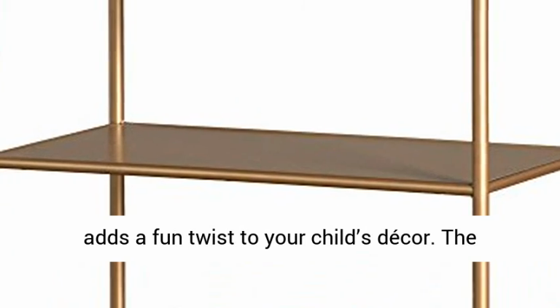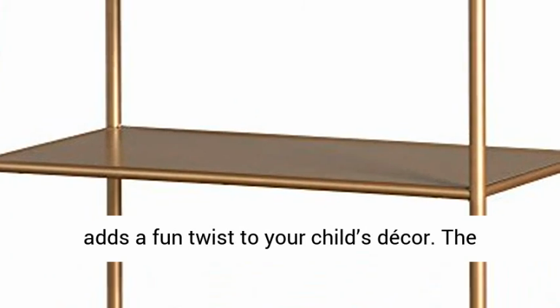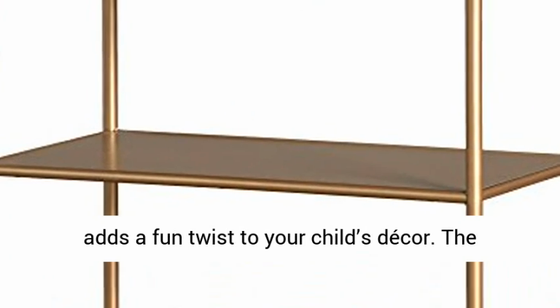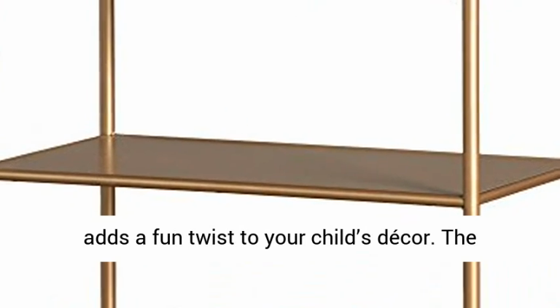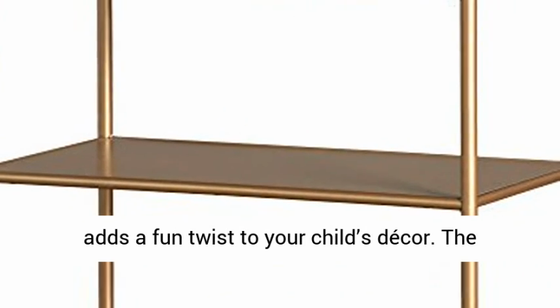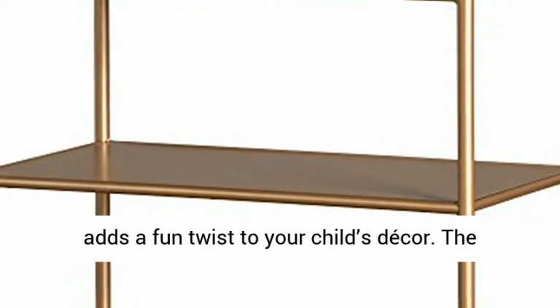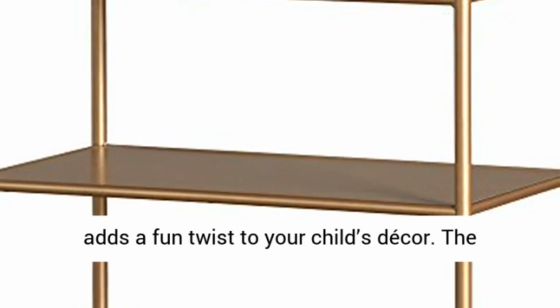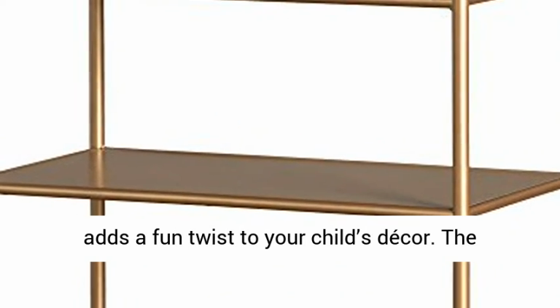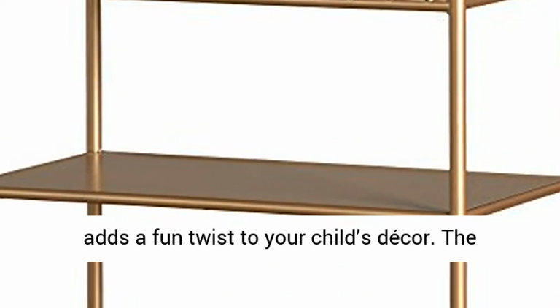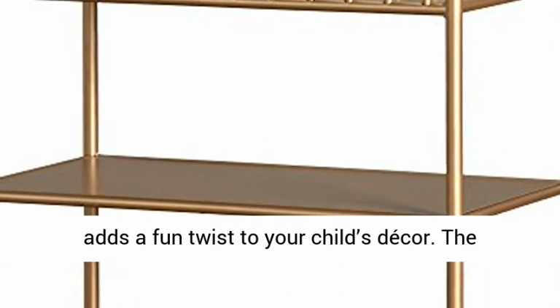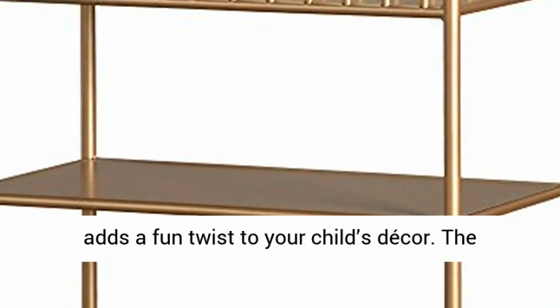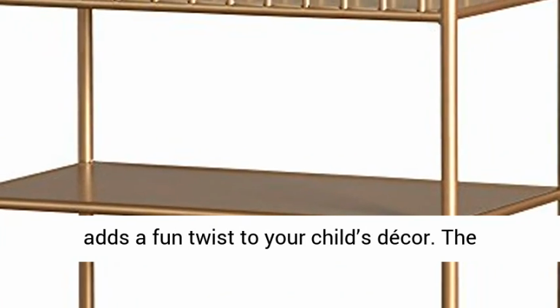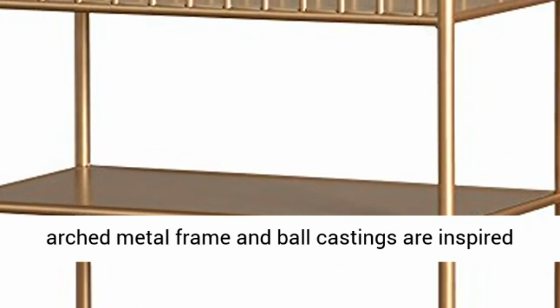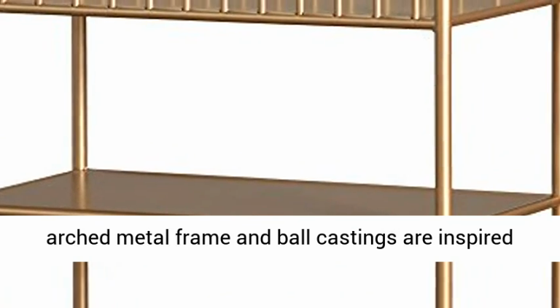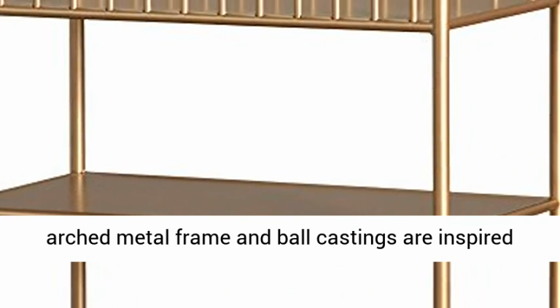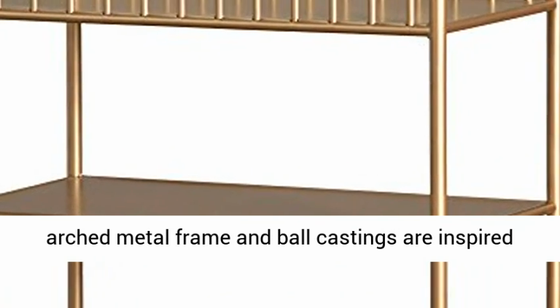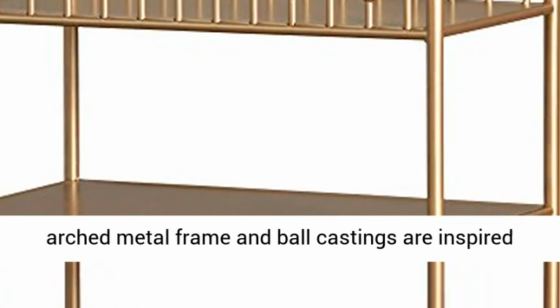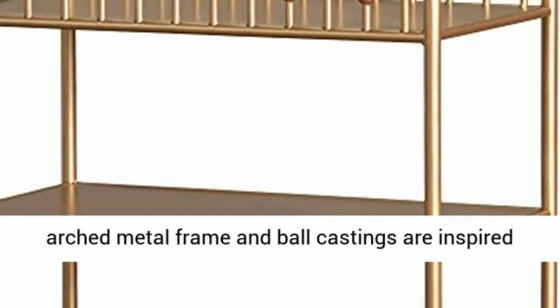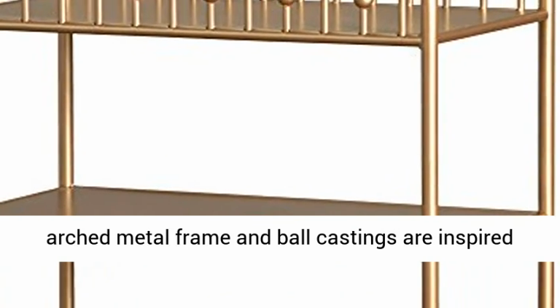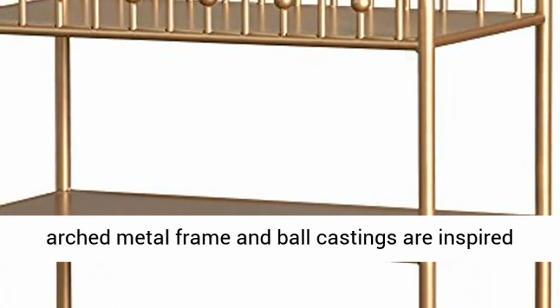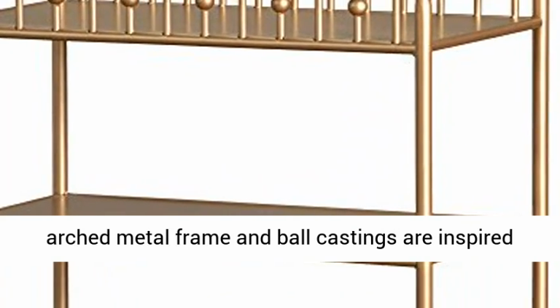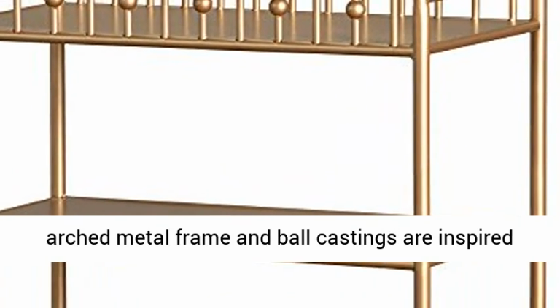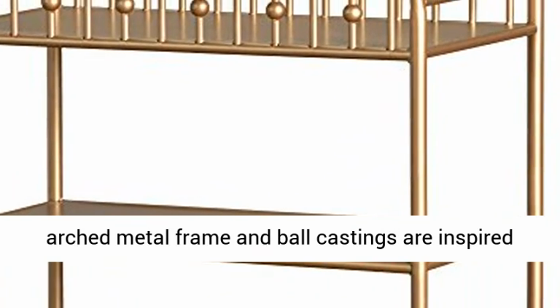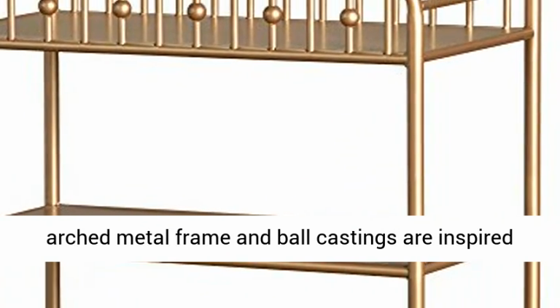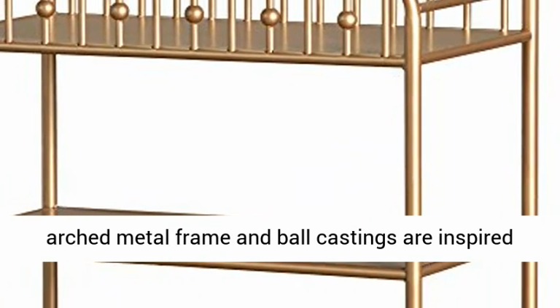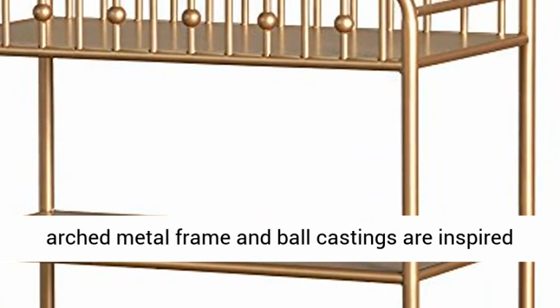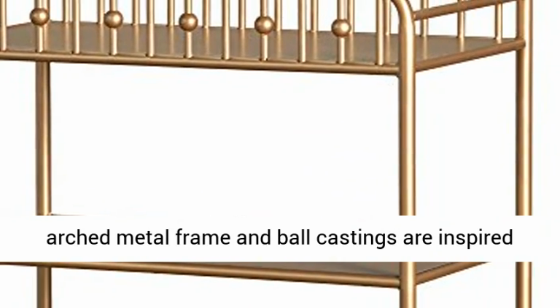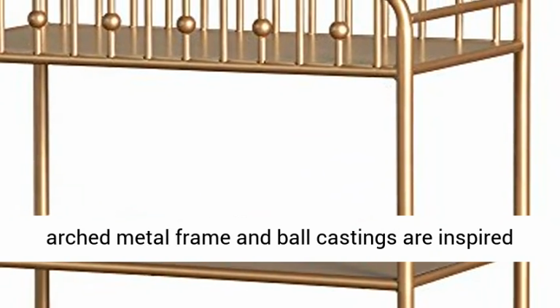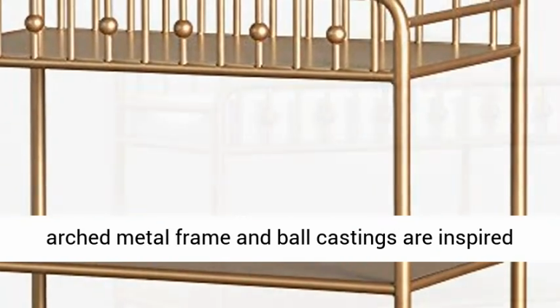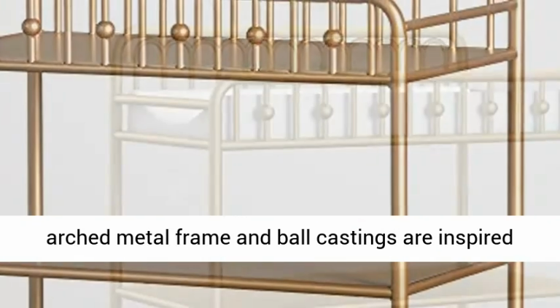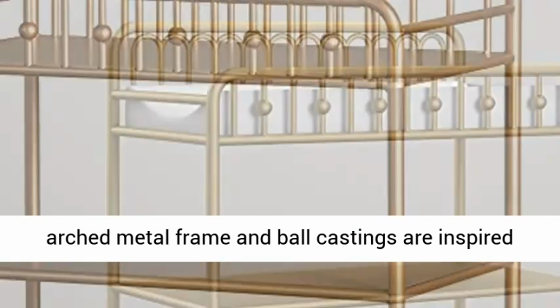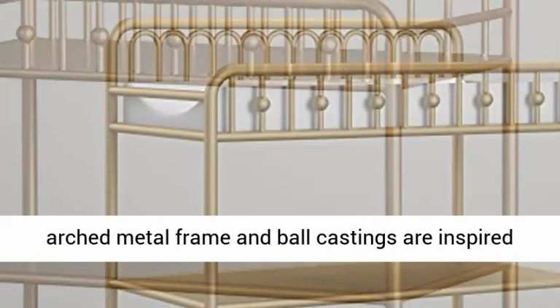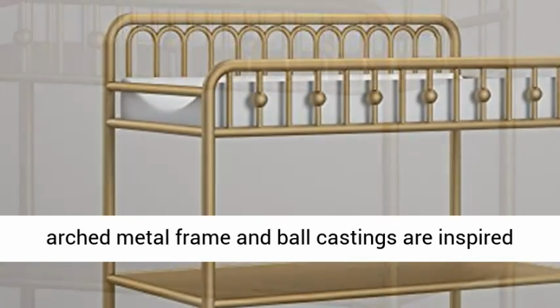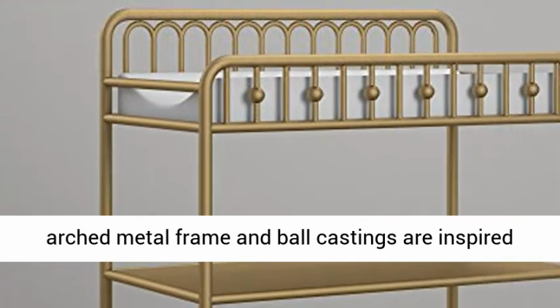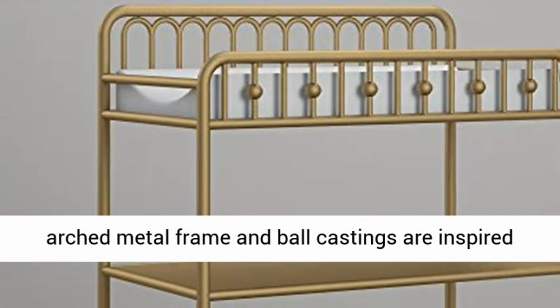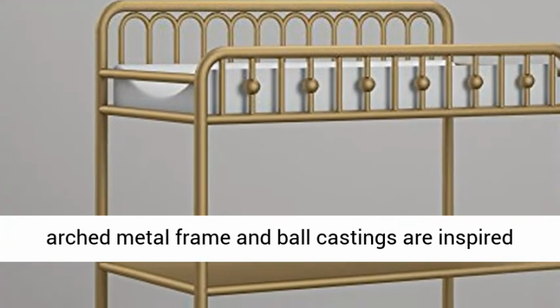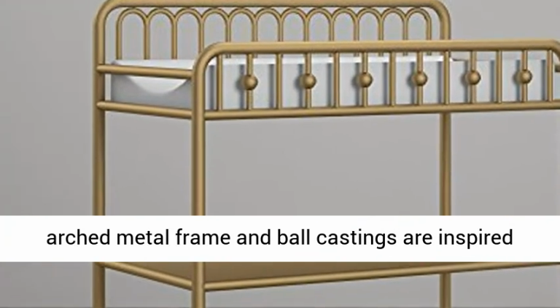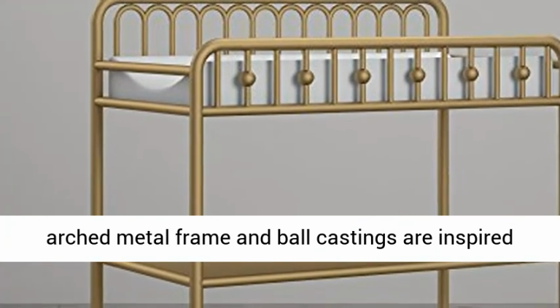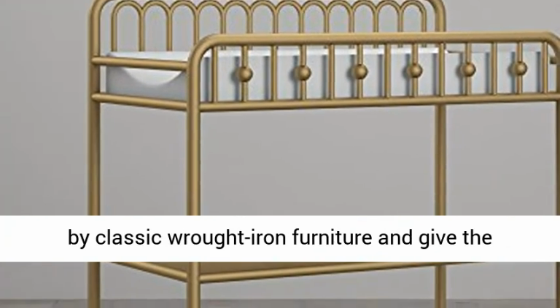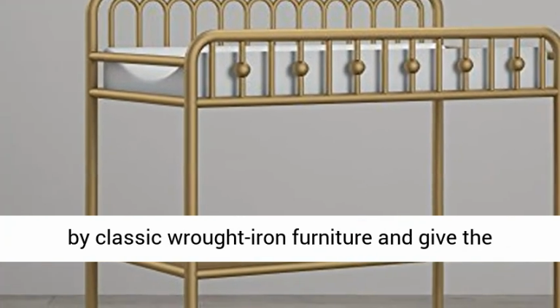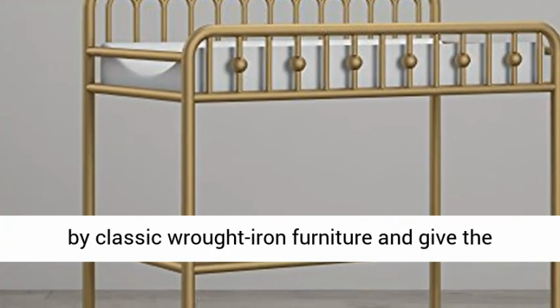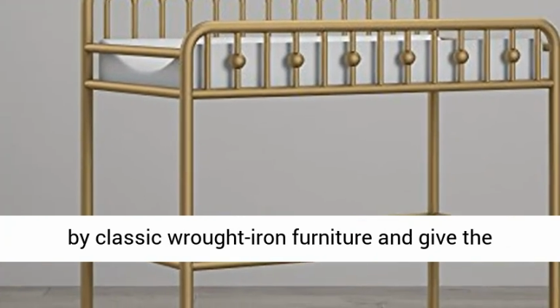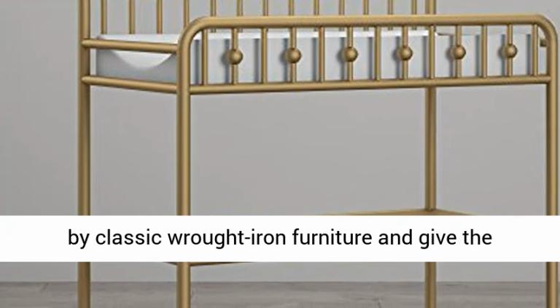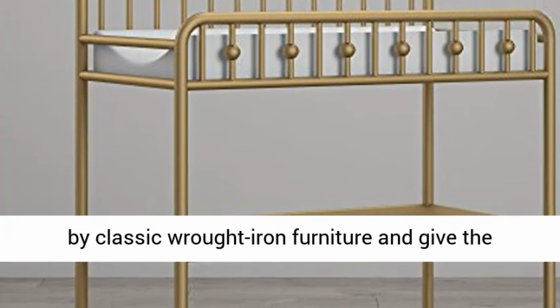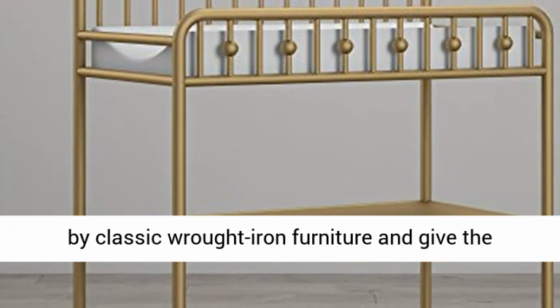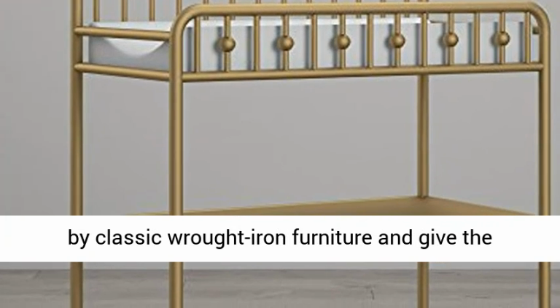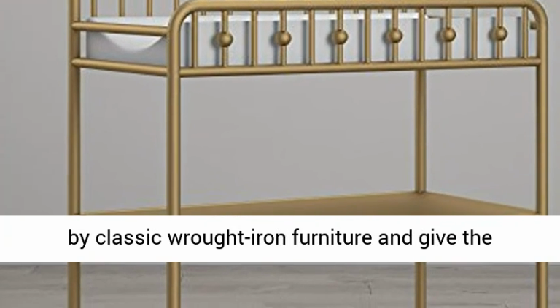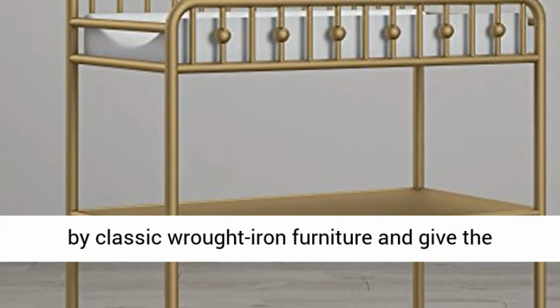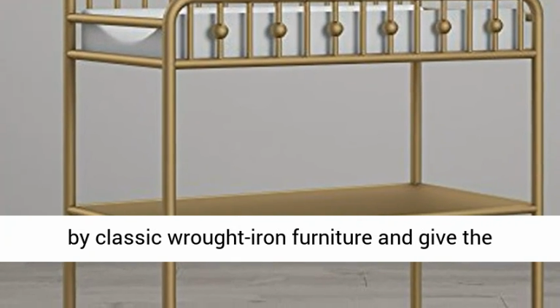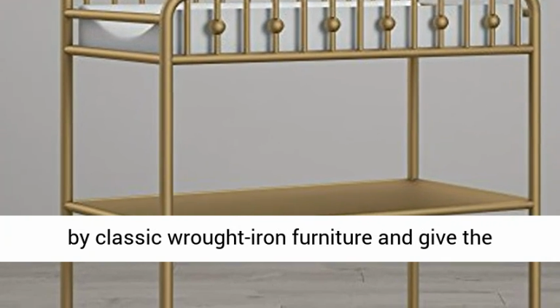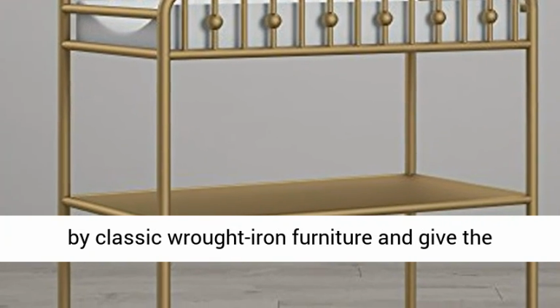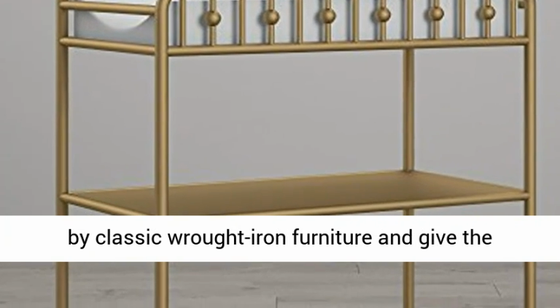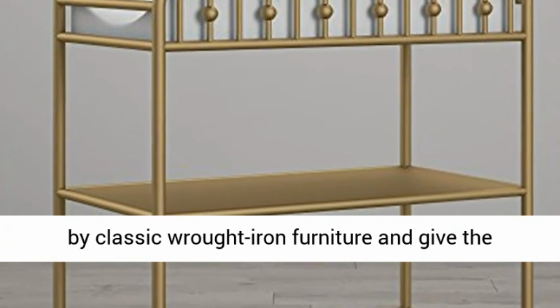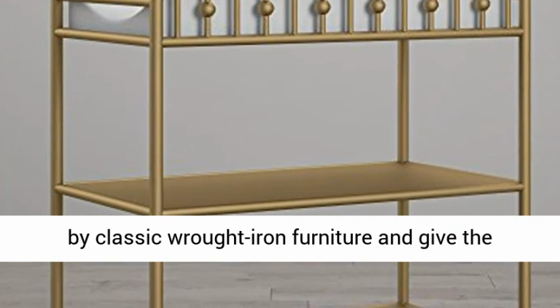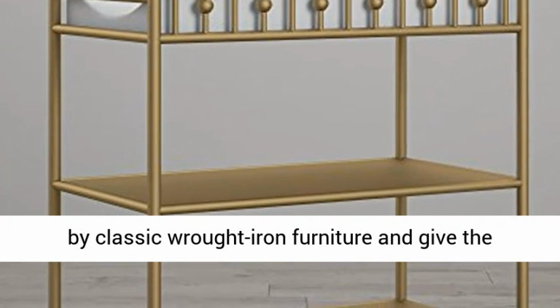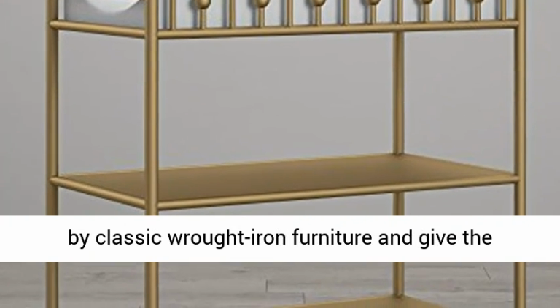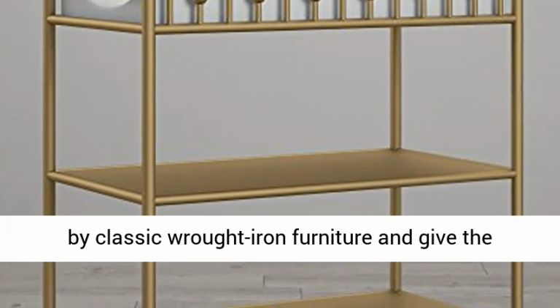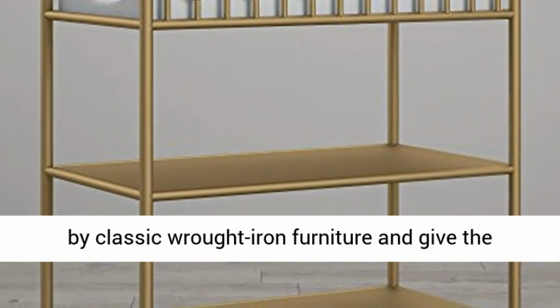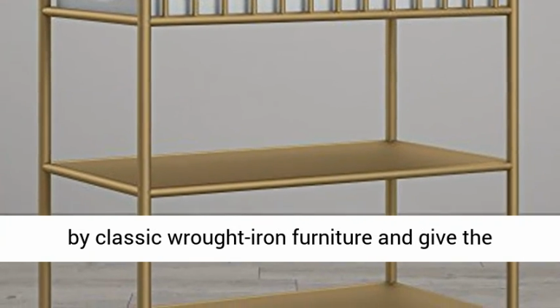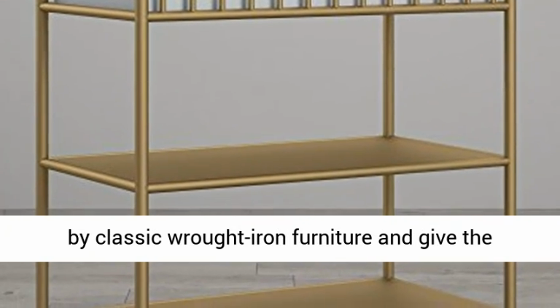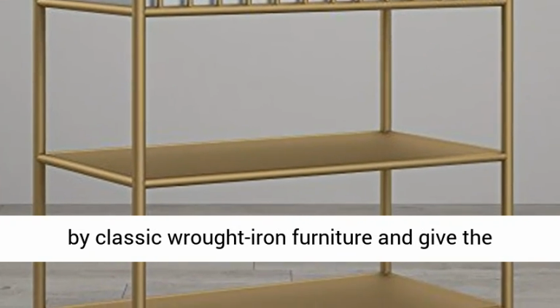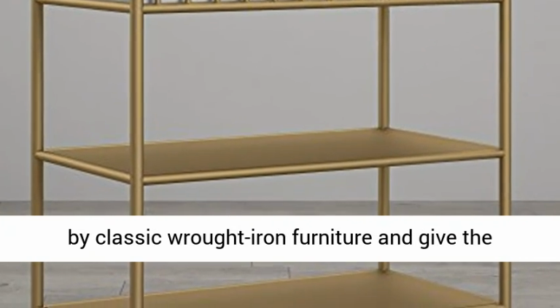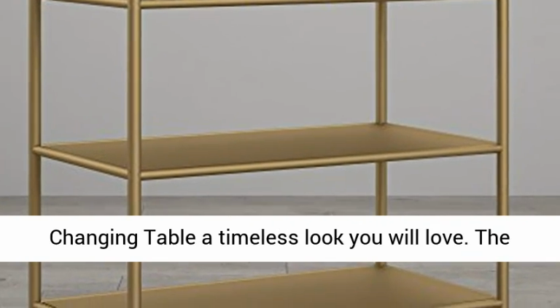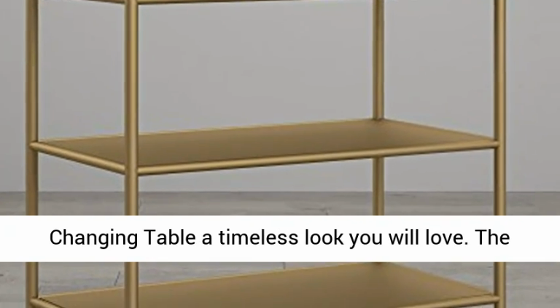The arched metal frame and ball castings are inspired by classic wrought iron furniture and give the changing table a timeless look you will love.